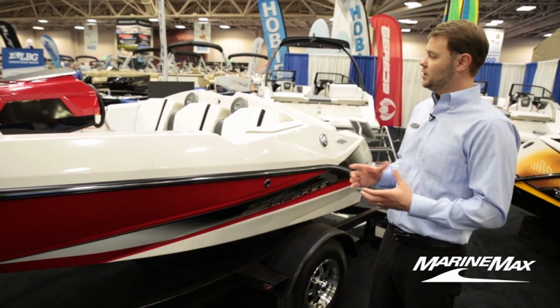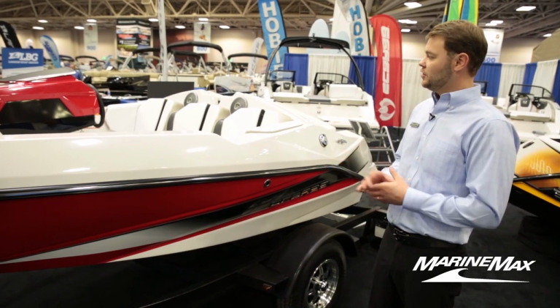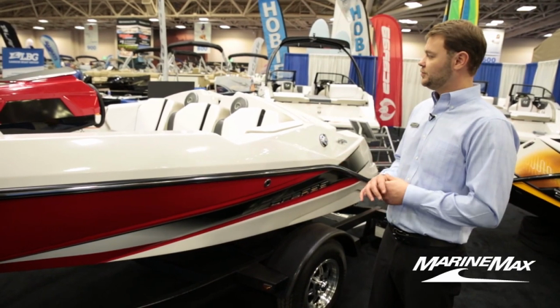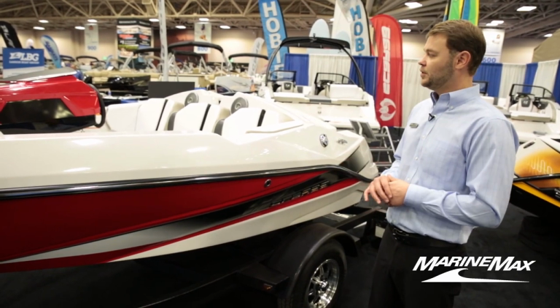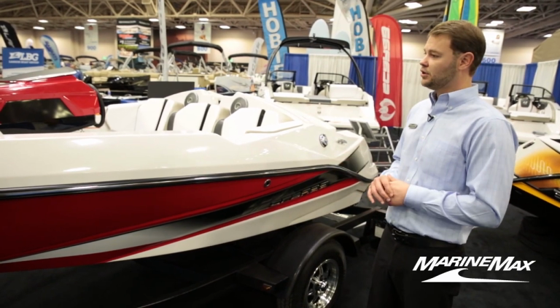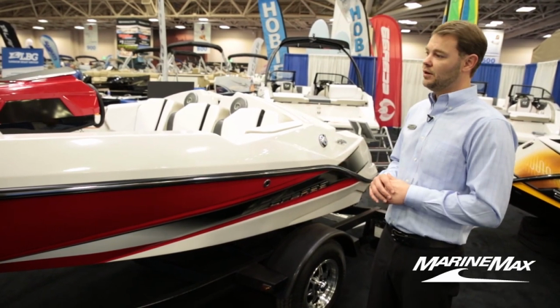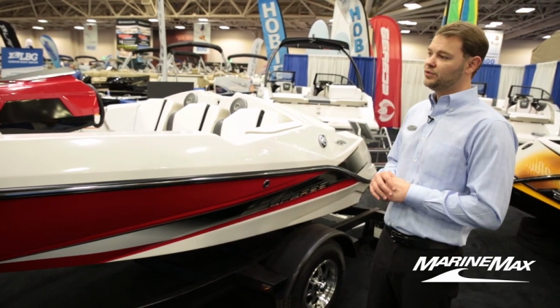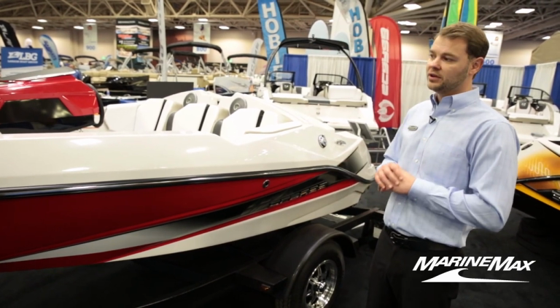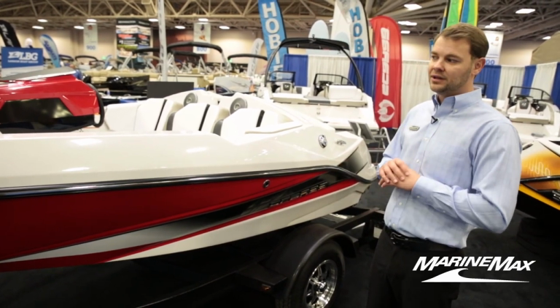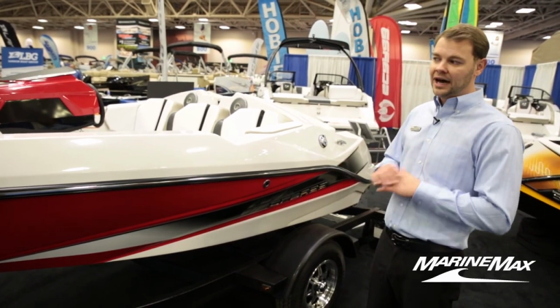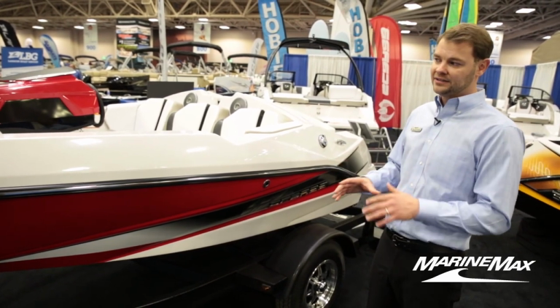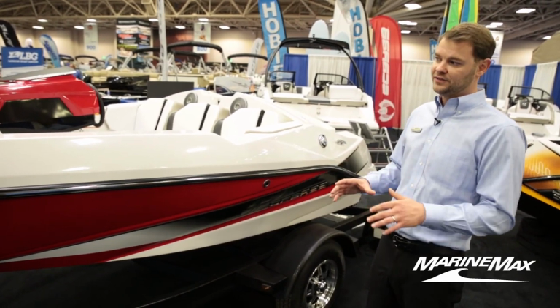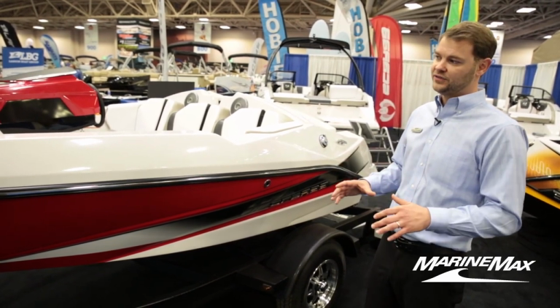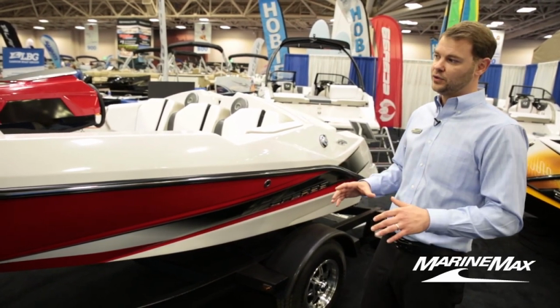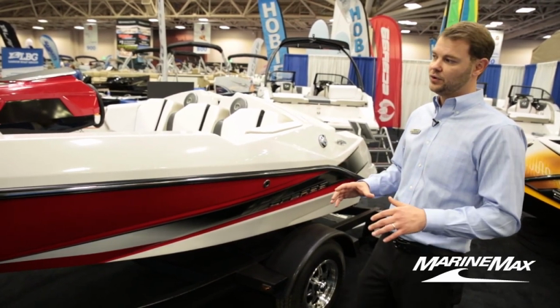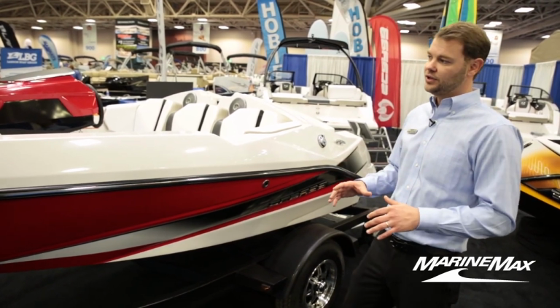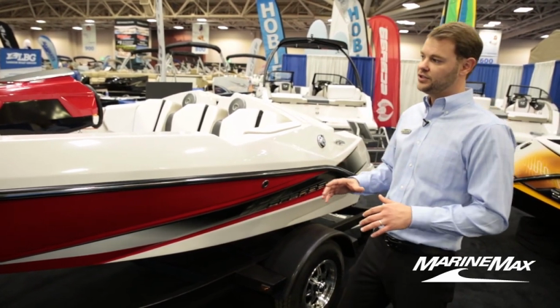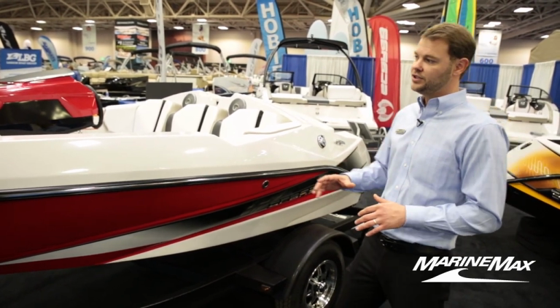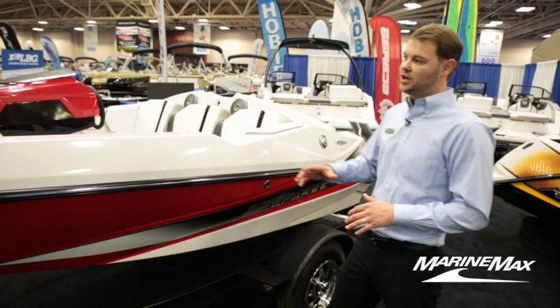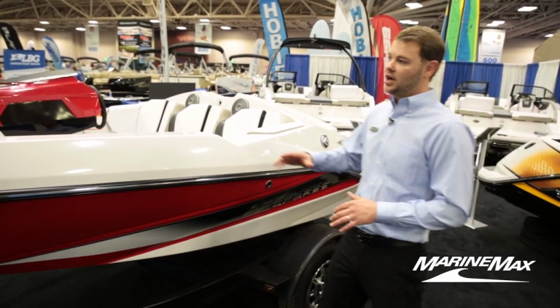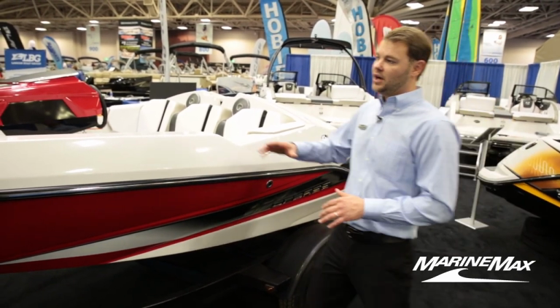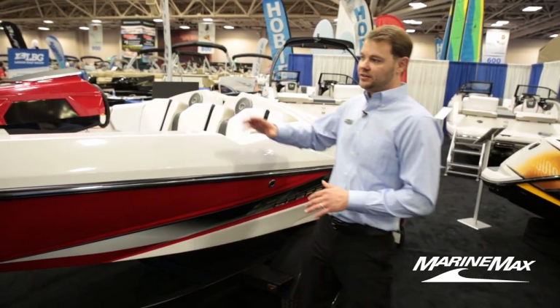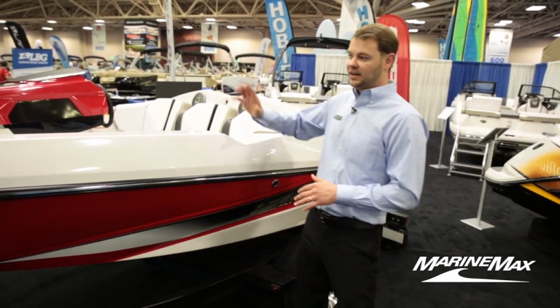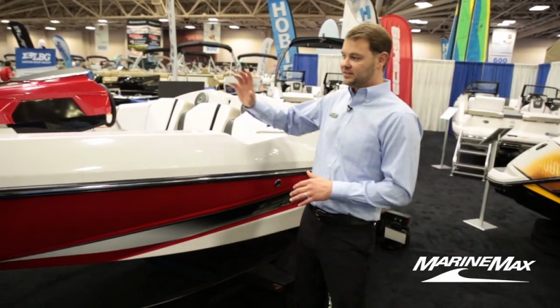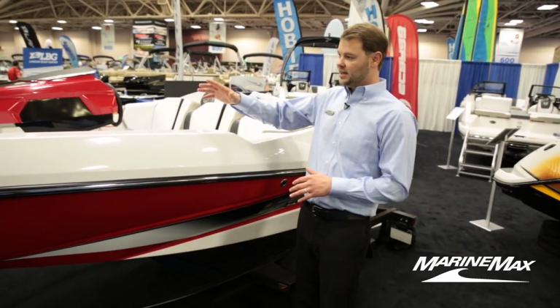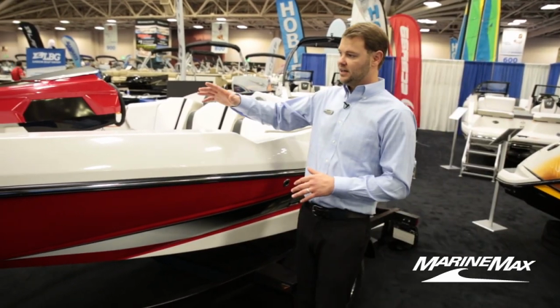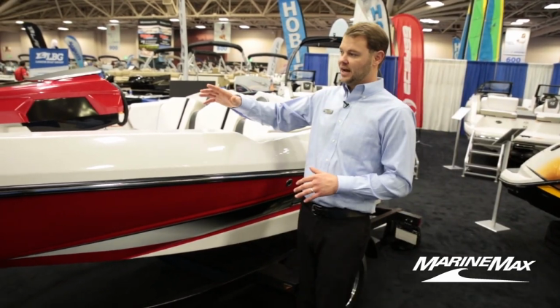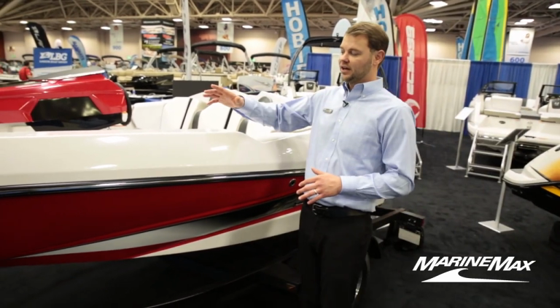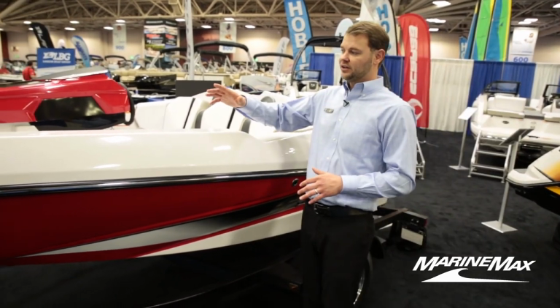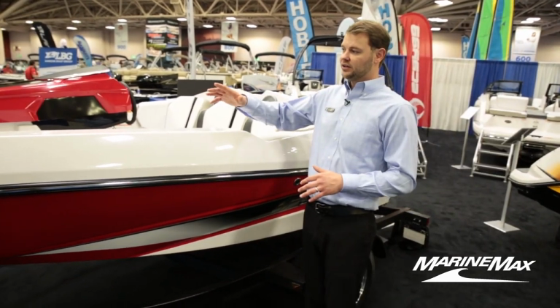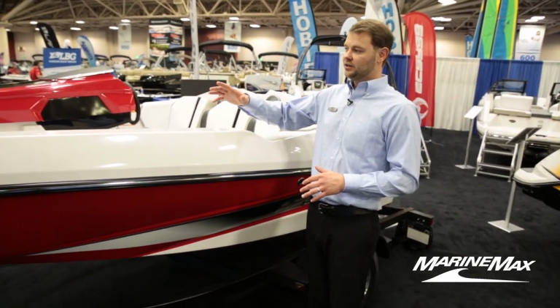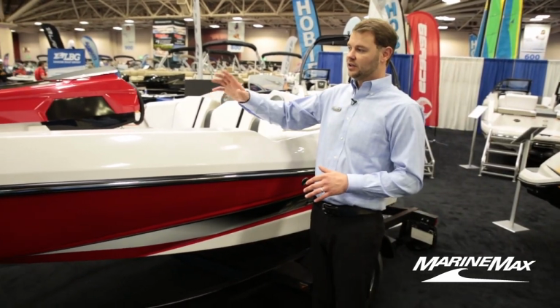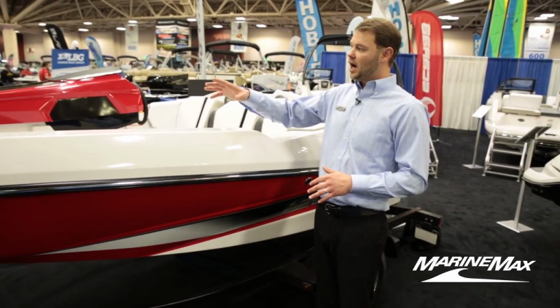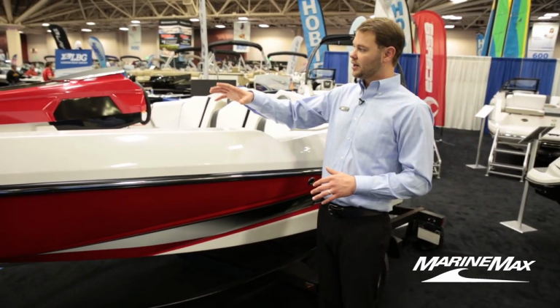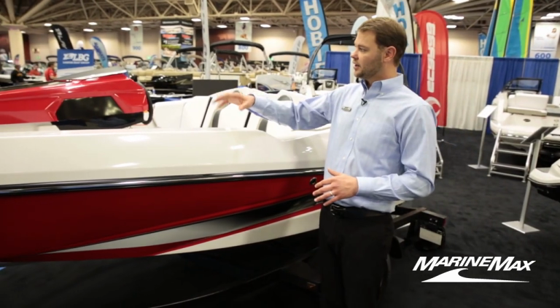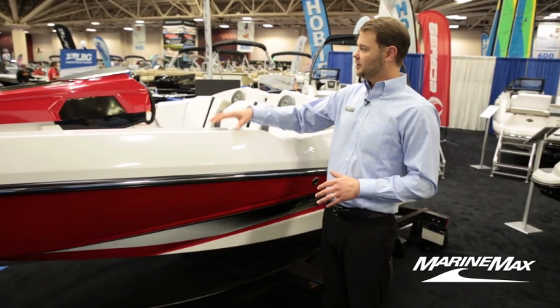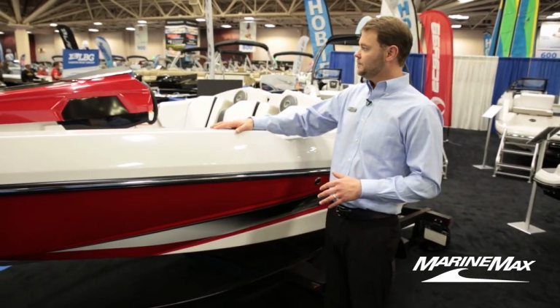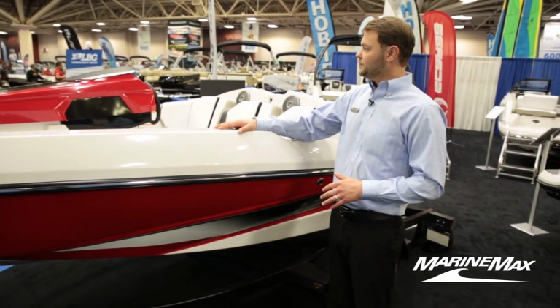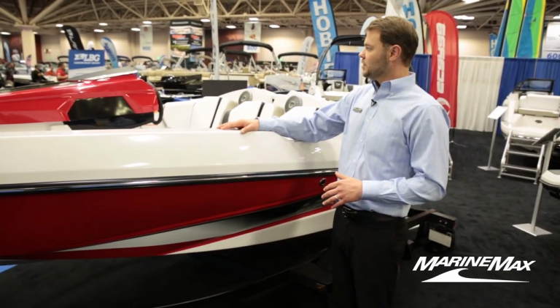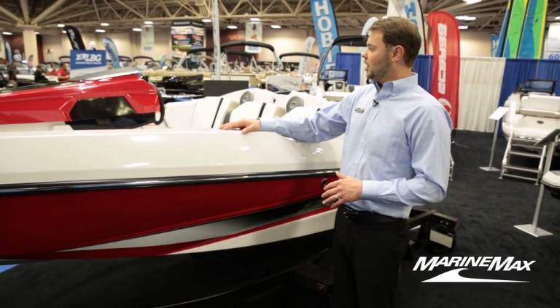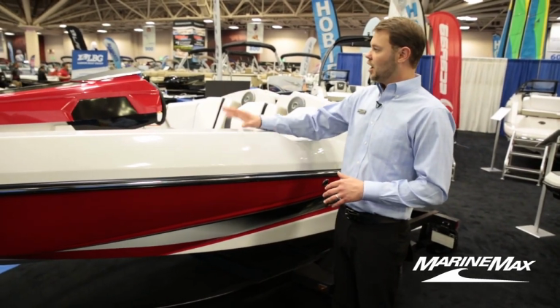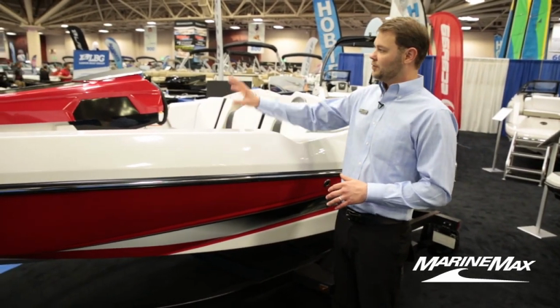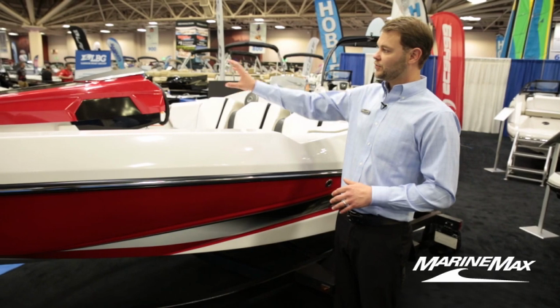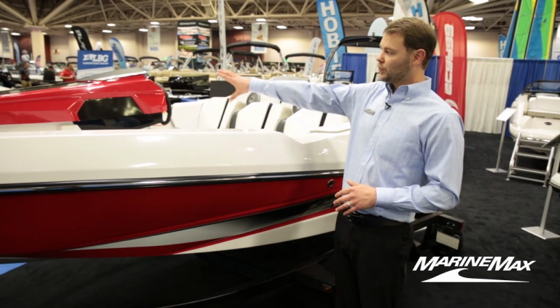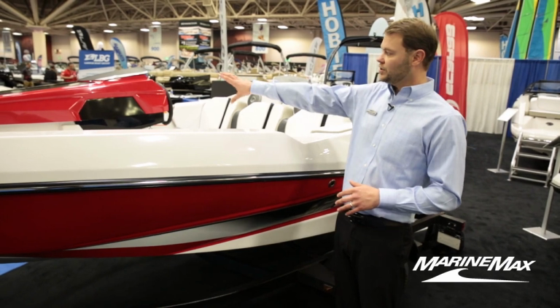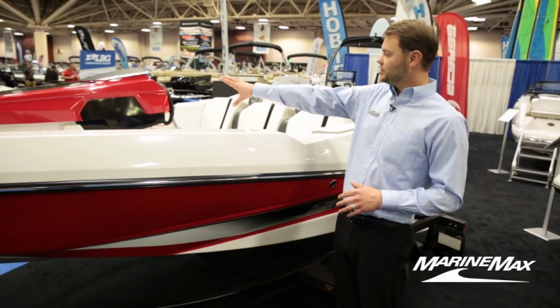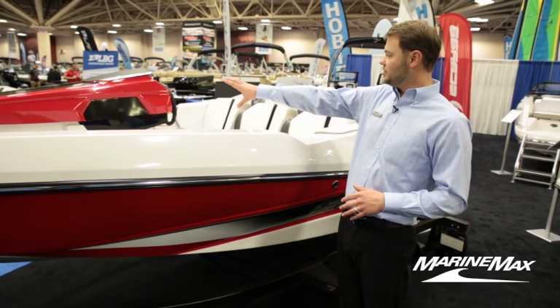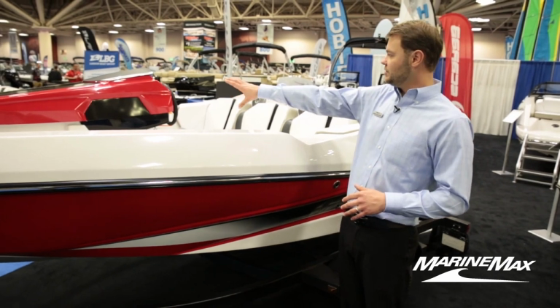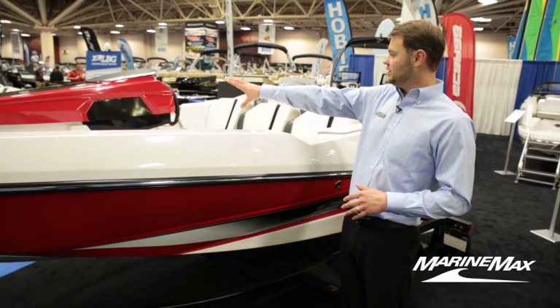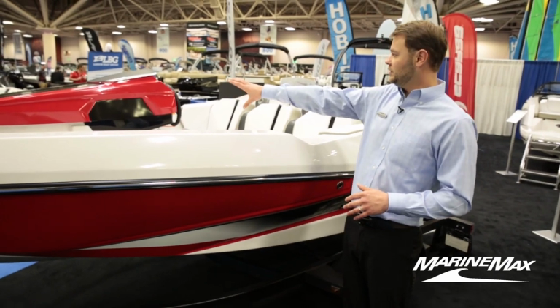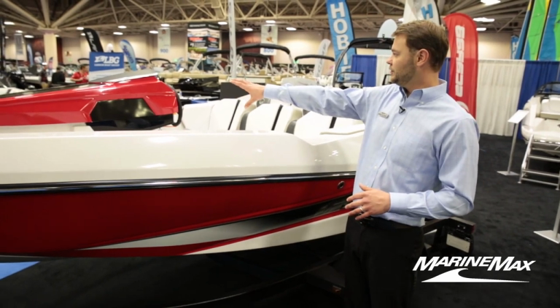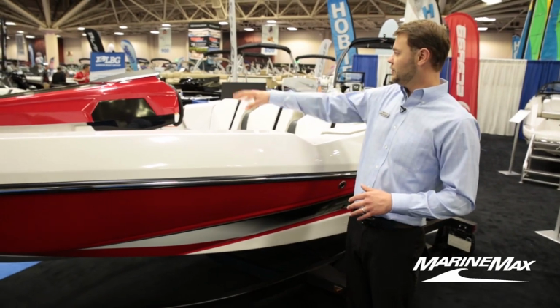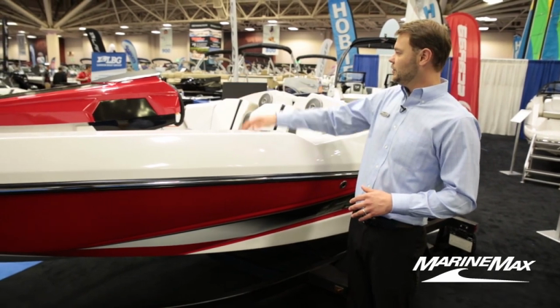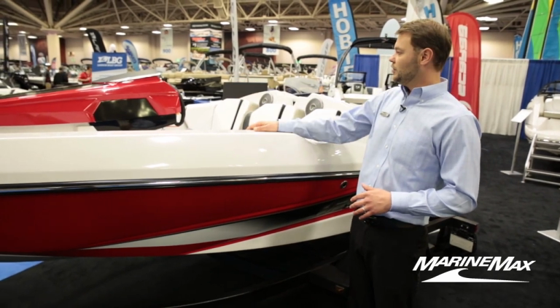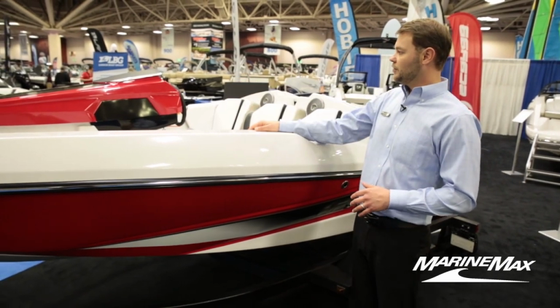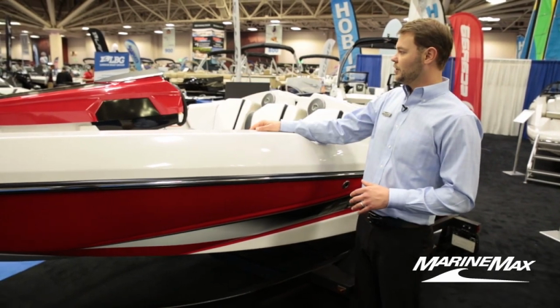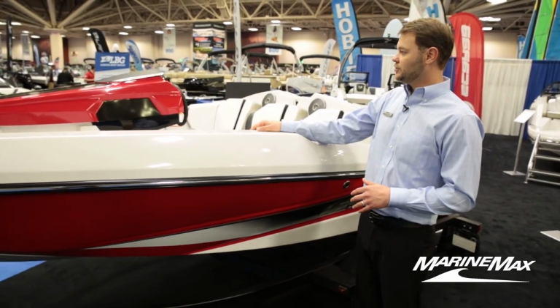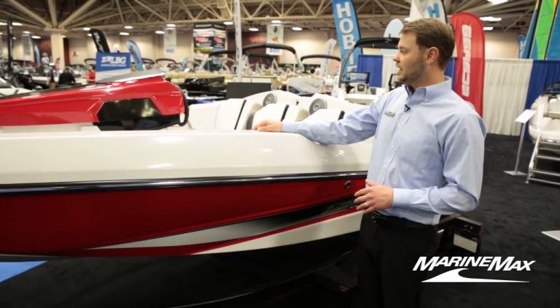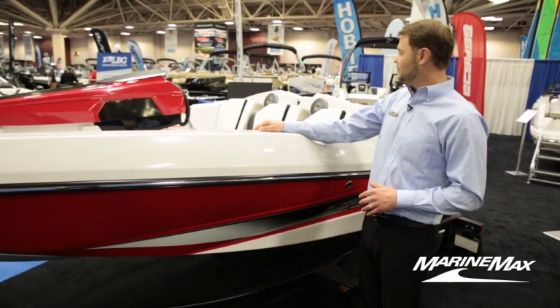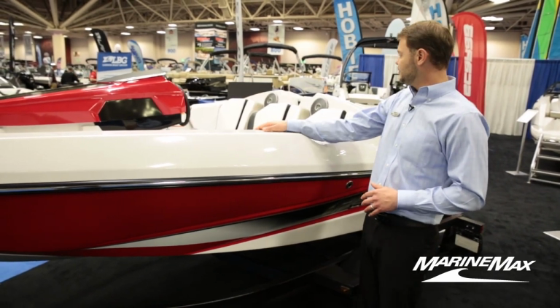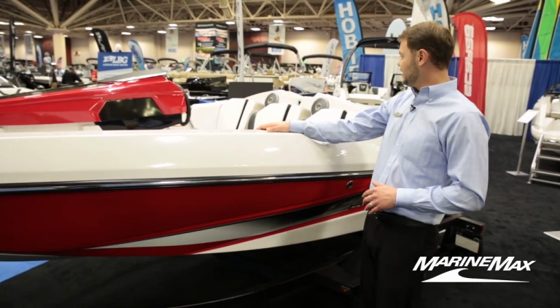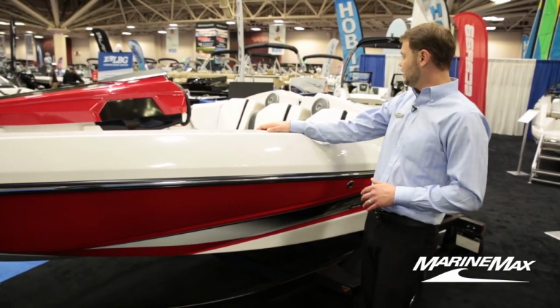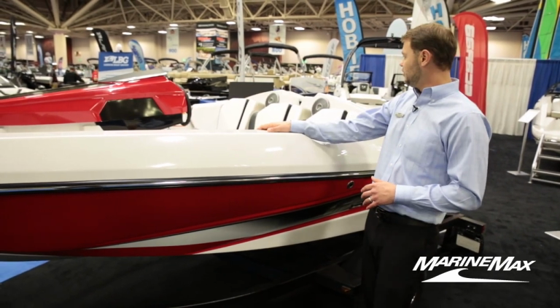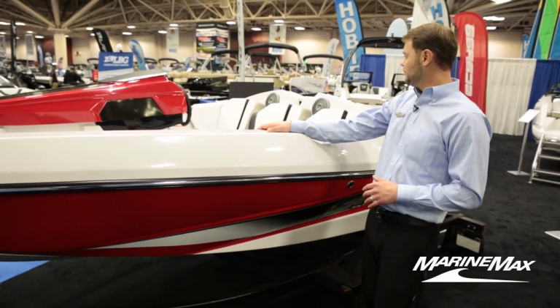This boat comes with lots of storage, a designated anchor locker, and storage underneath the driver's helm.